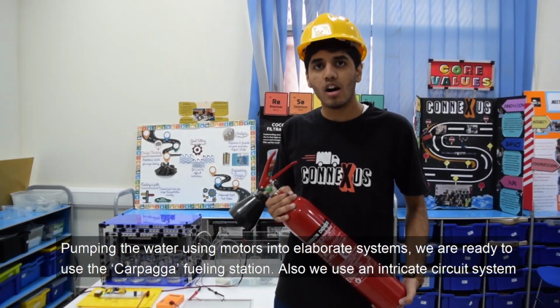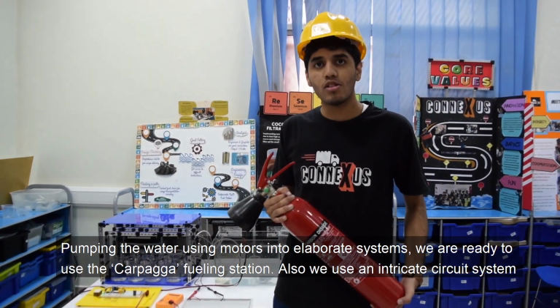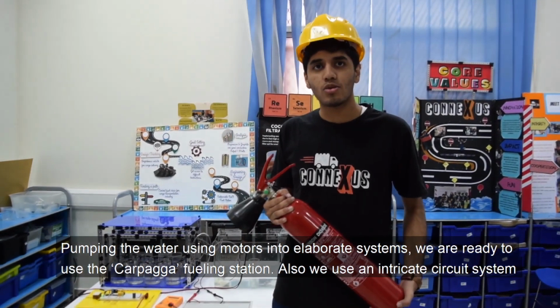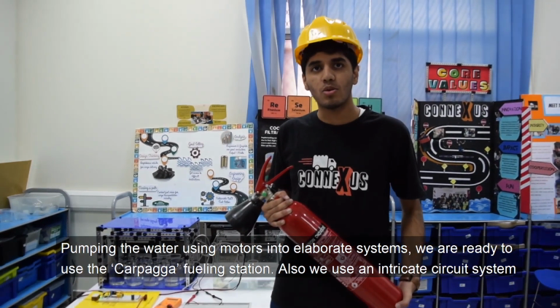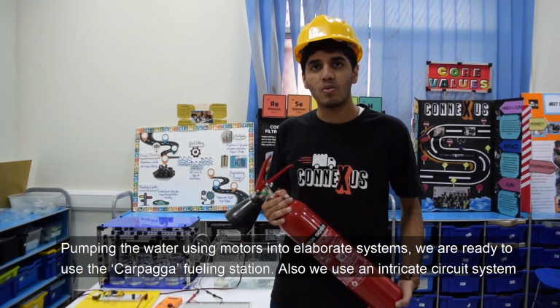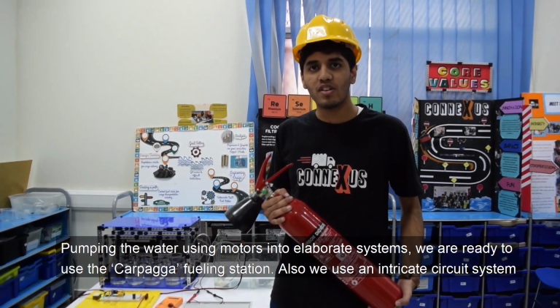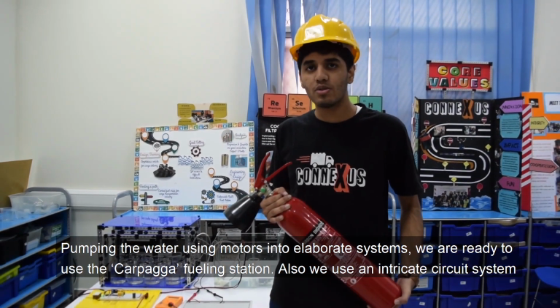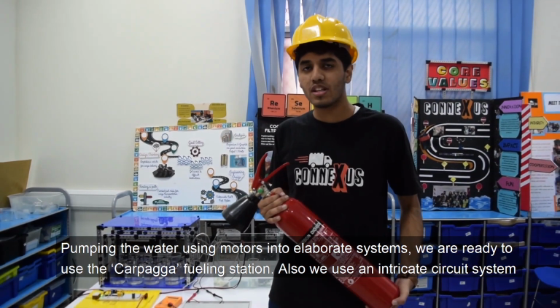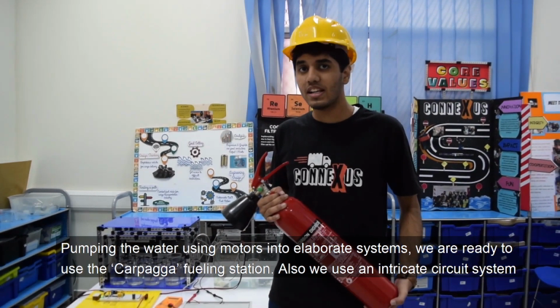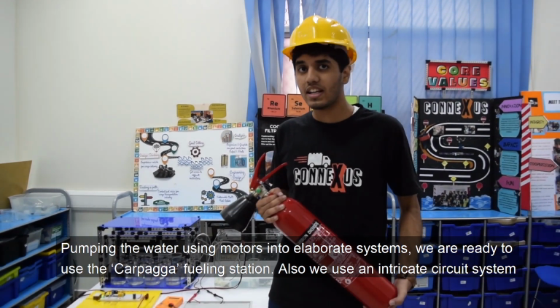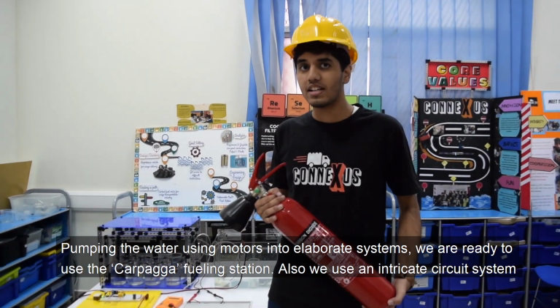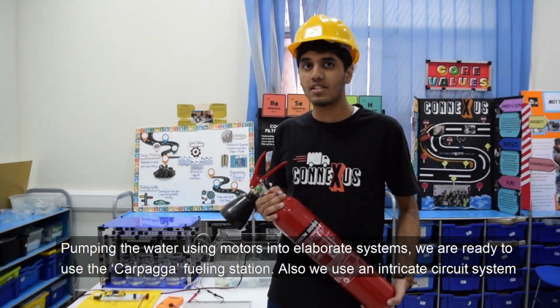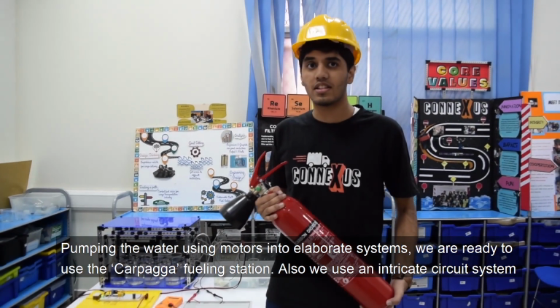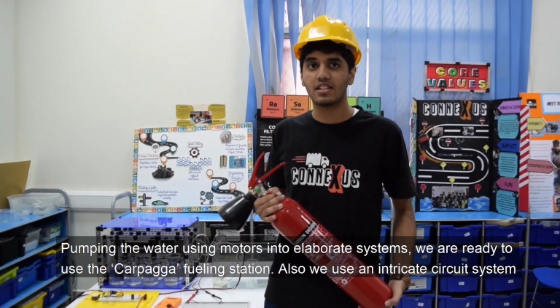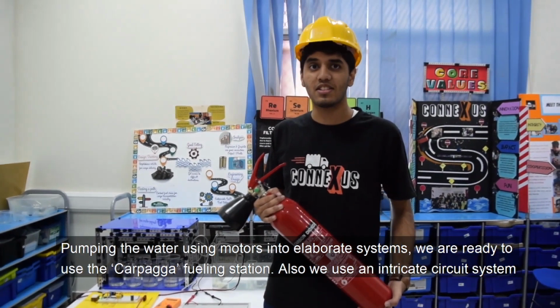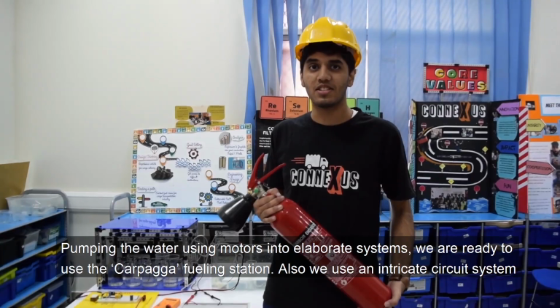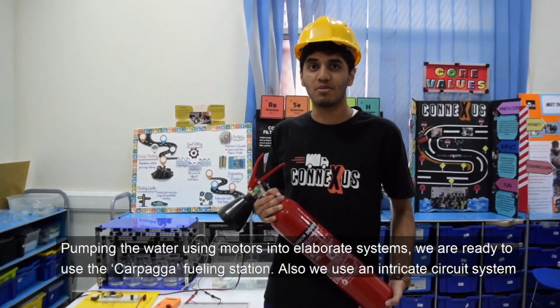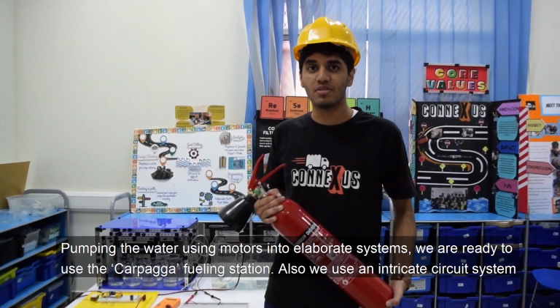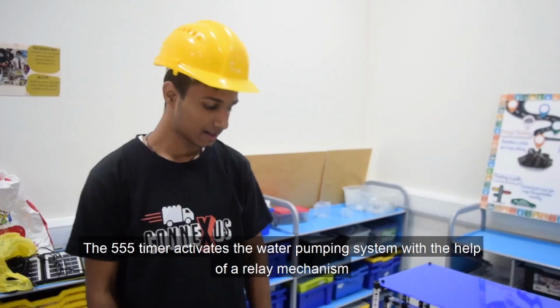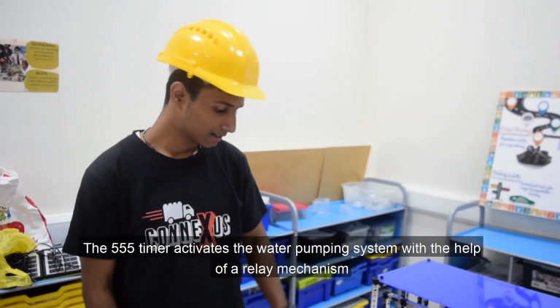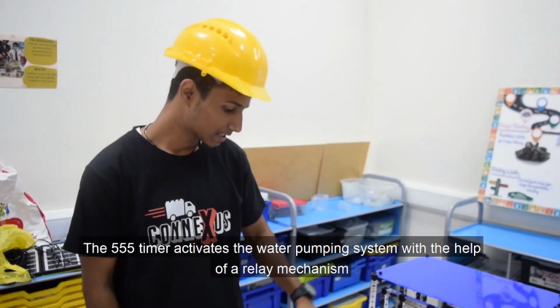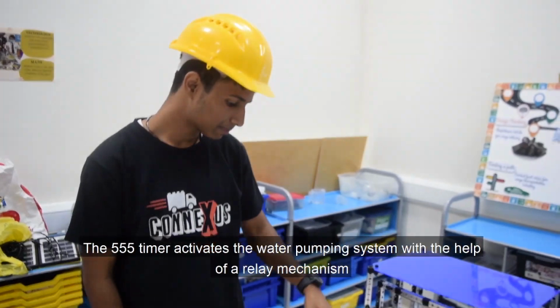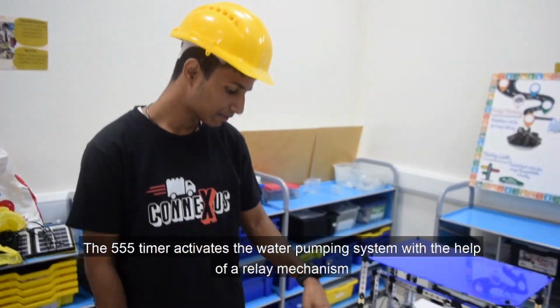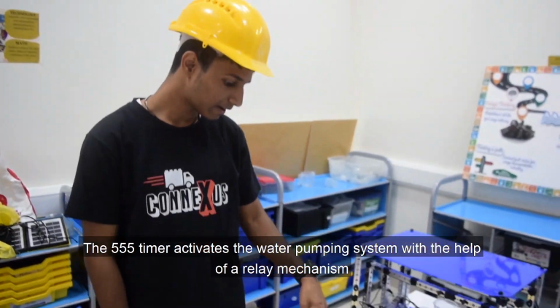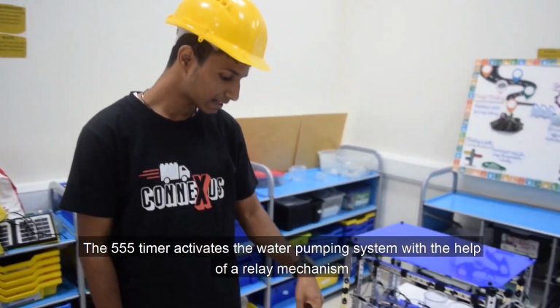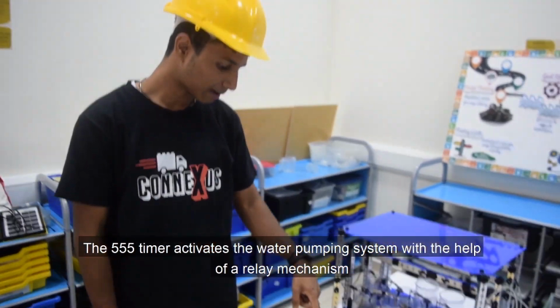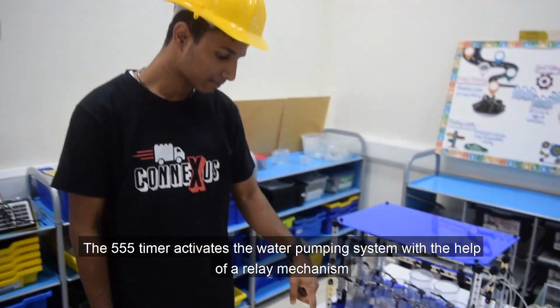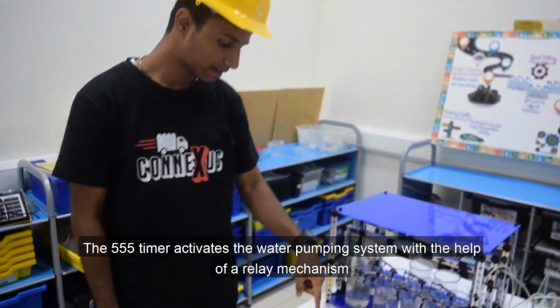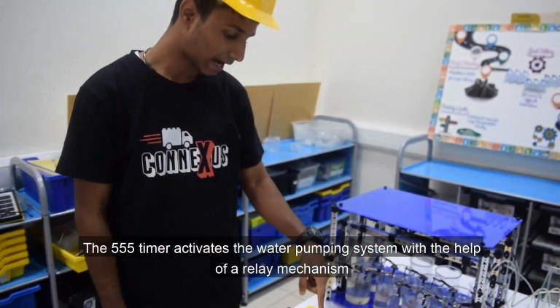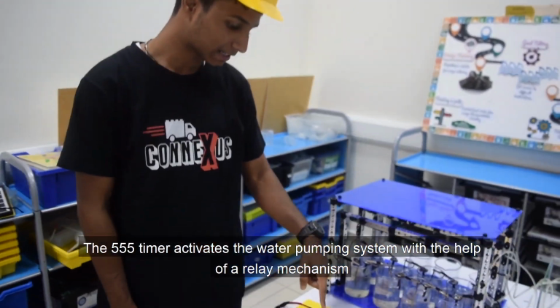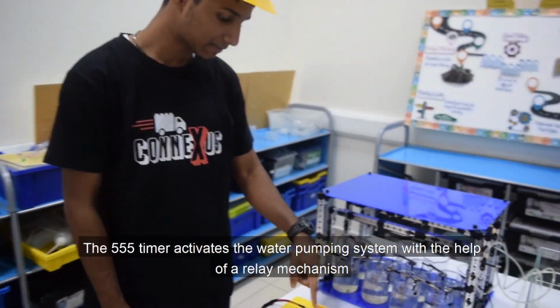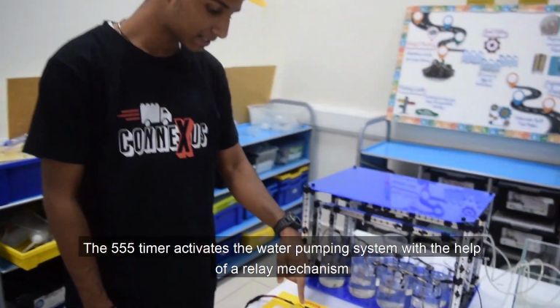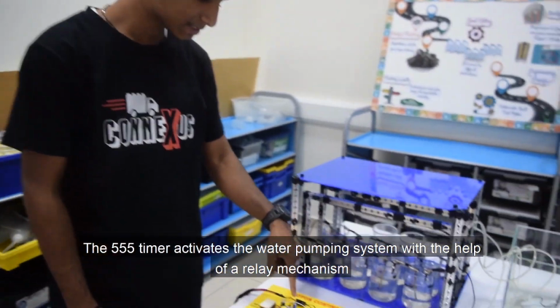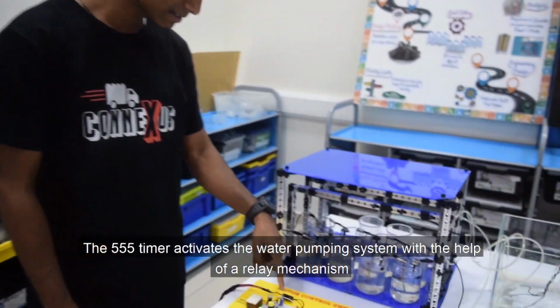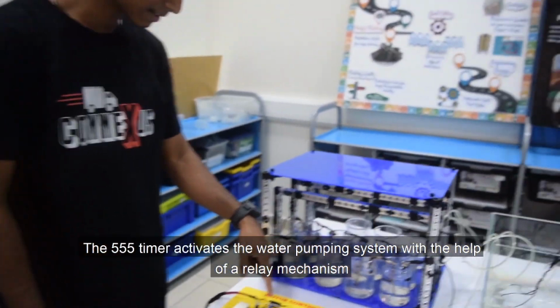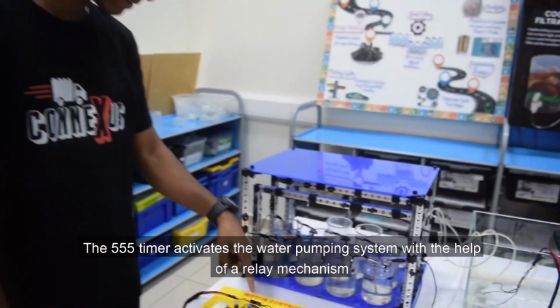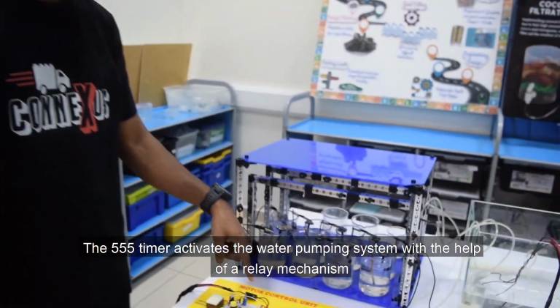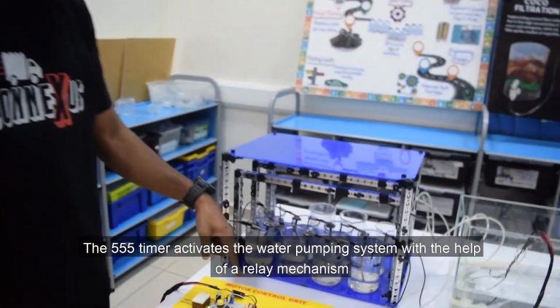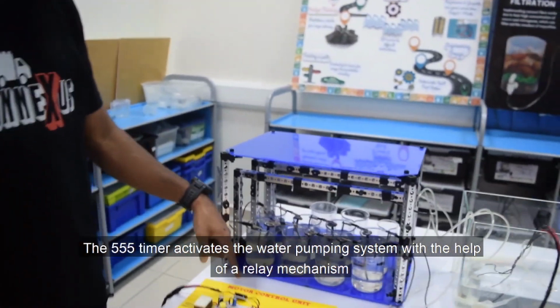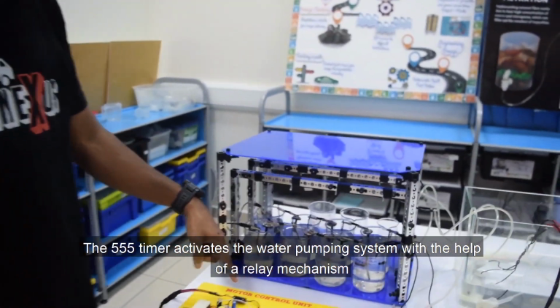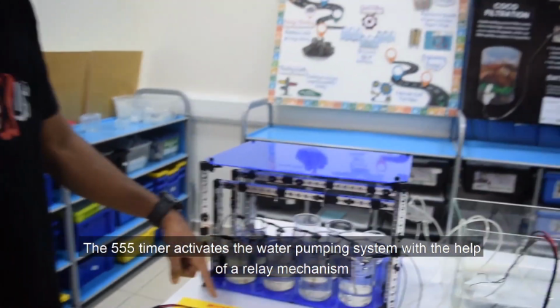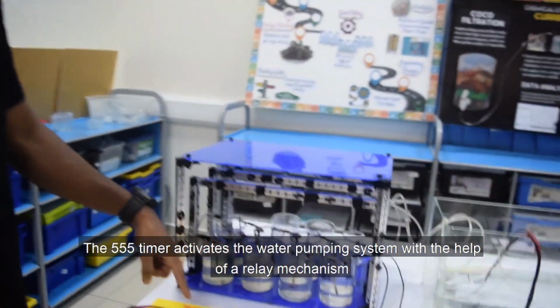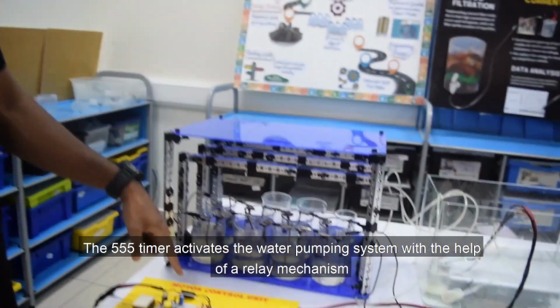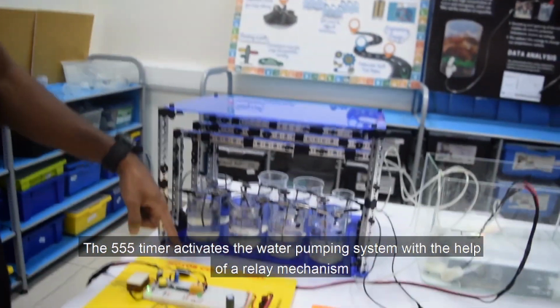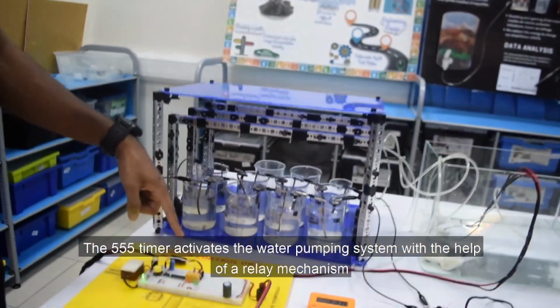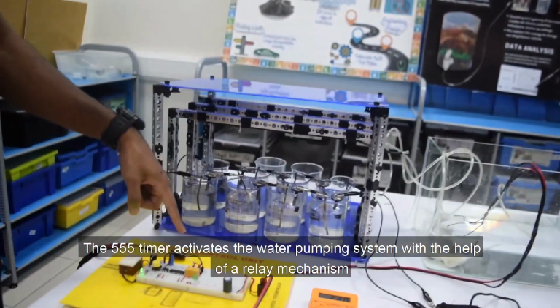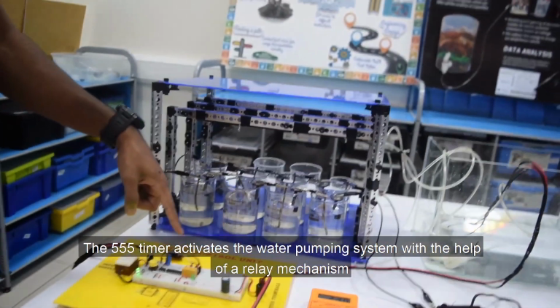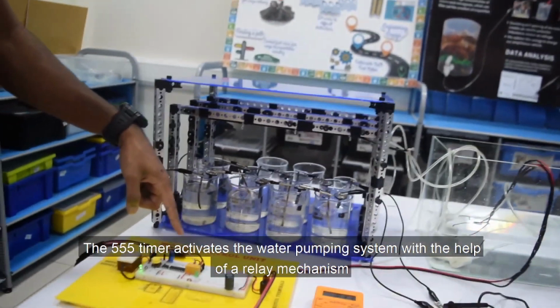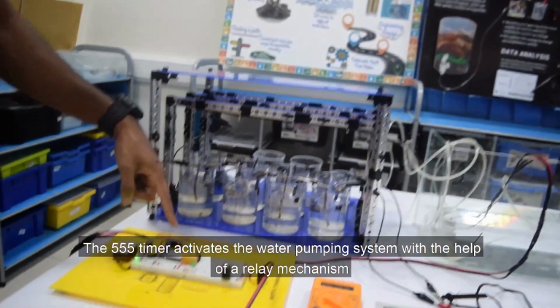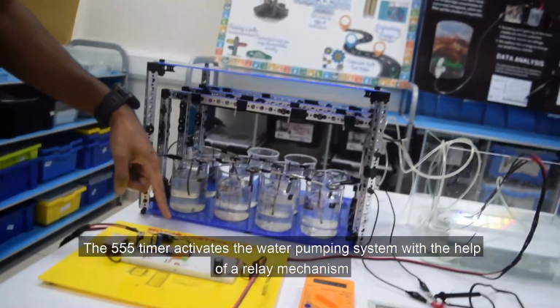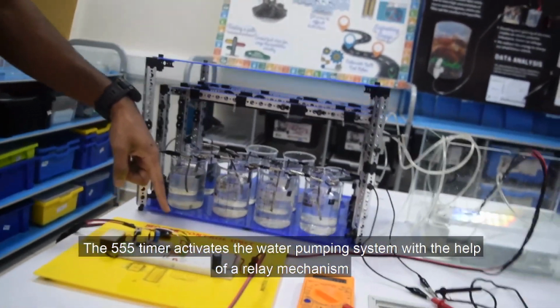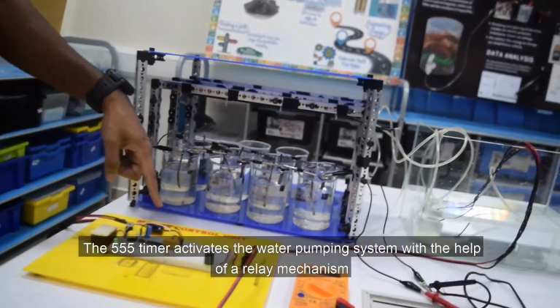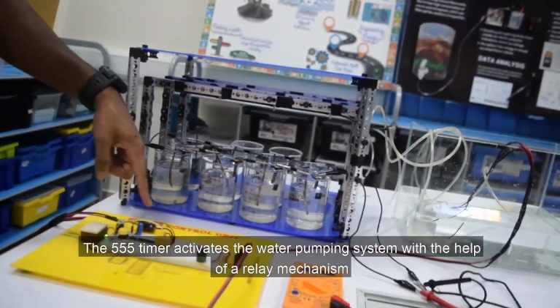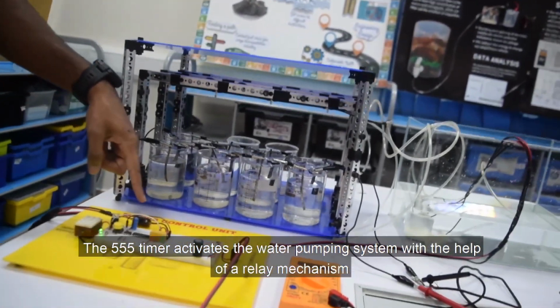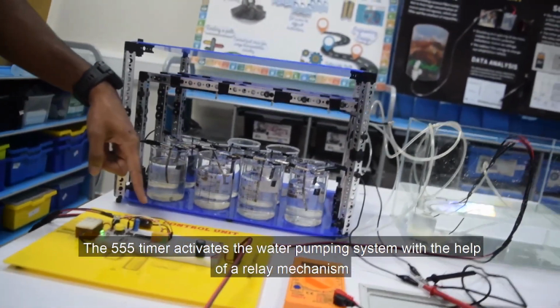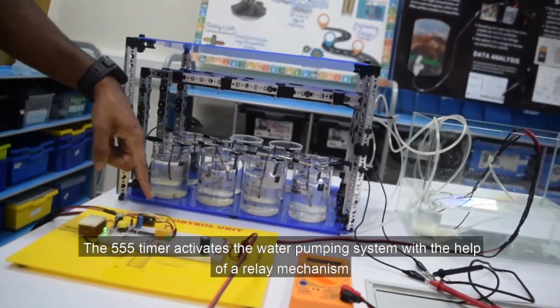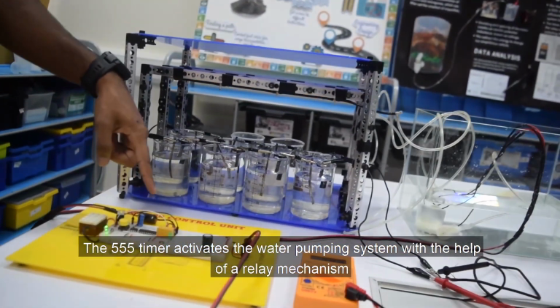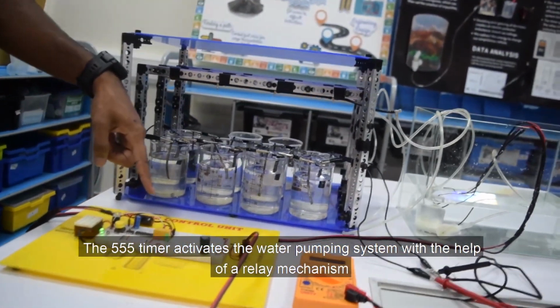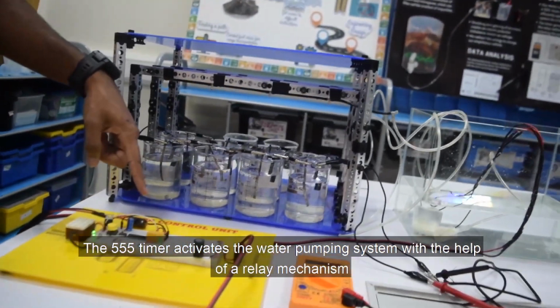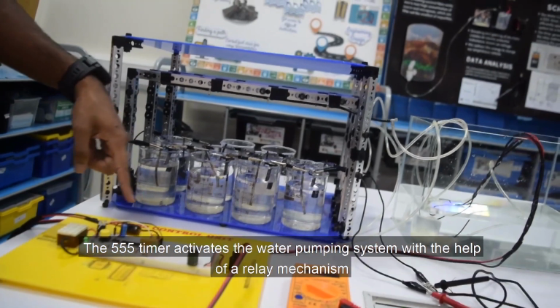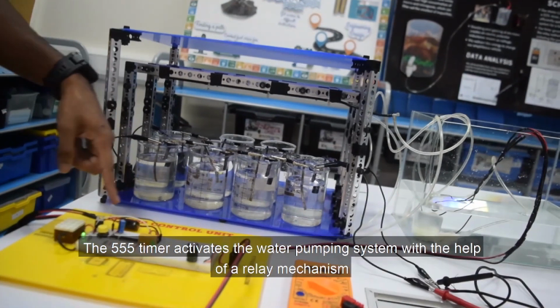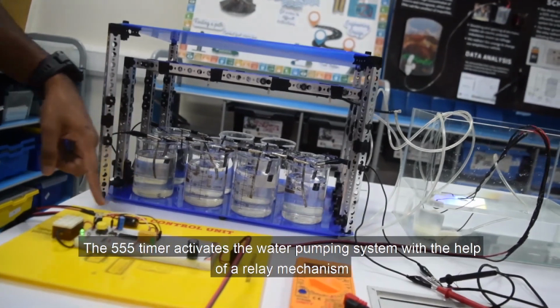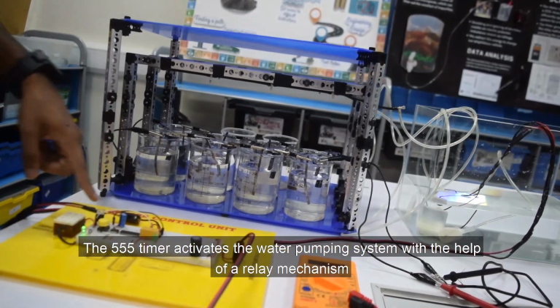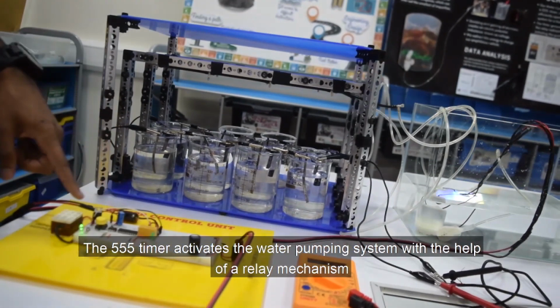Also, we use intricate circuit systems. The triple 5 timer activates the water pumping system with the help of a relay mechanism.